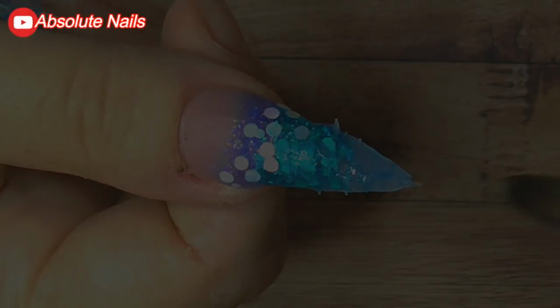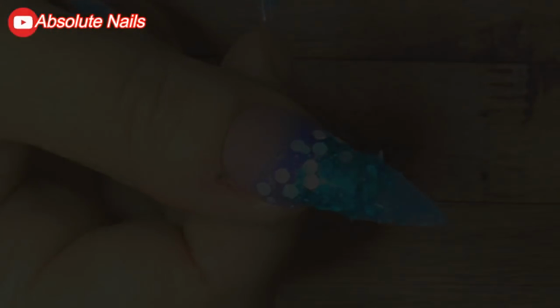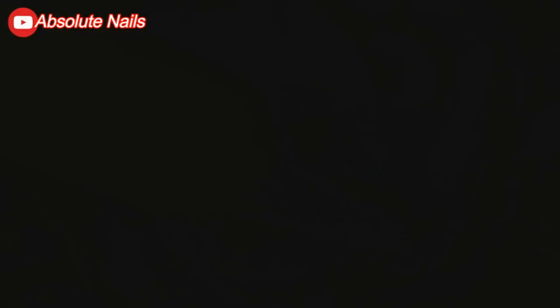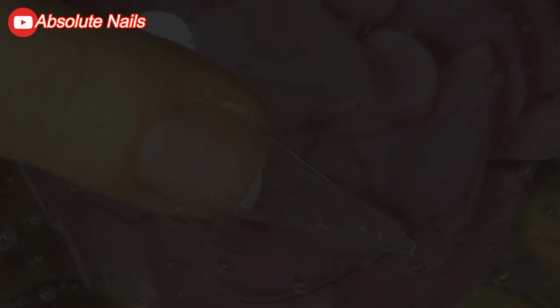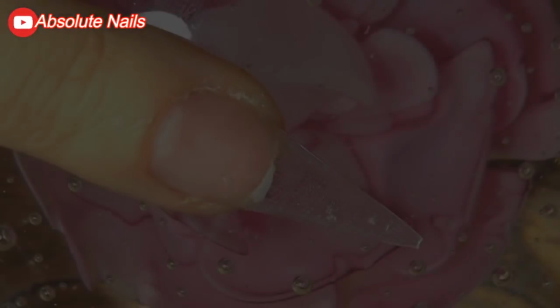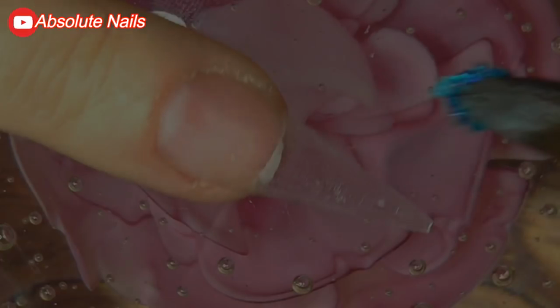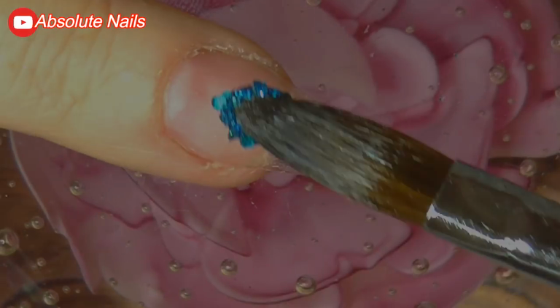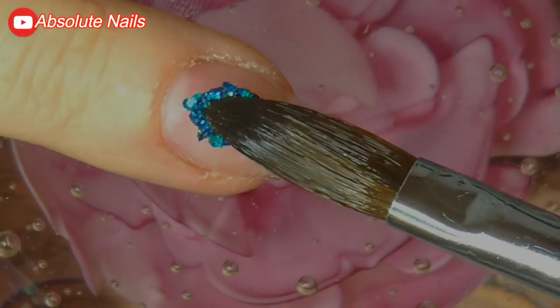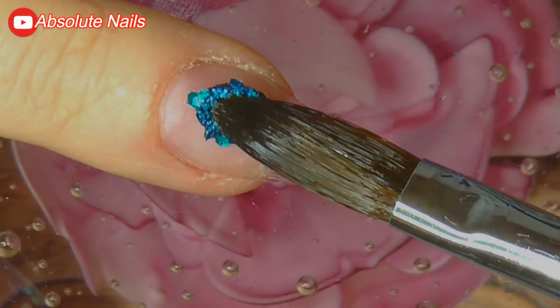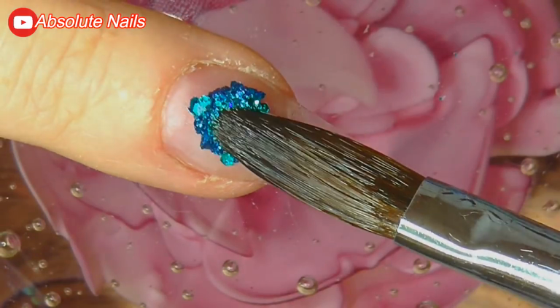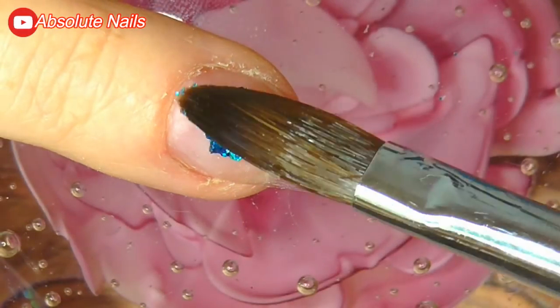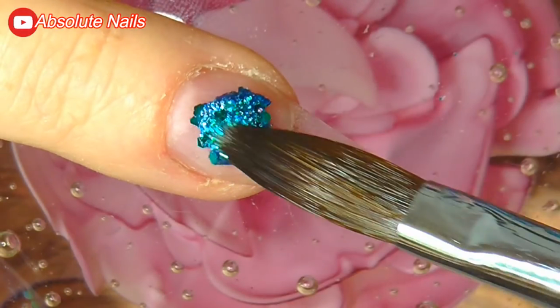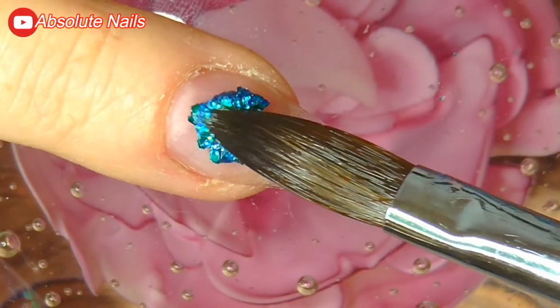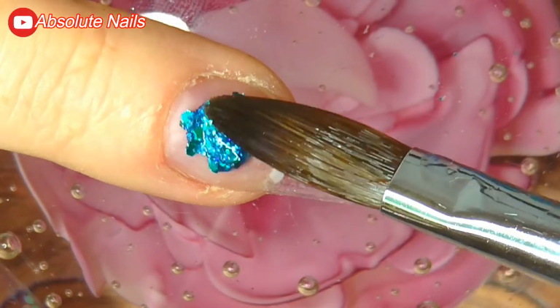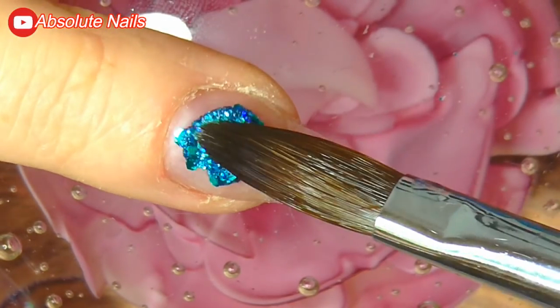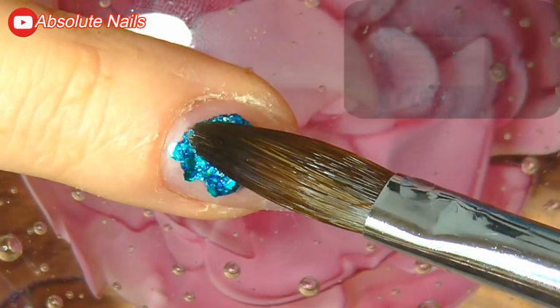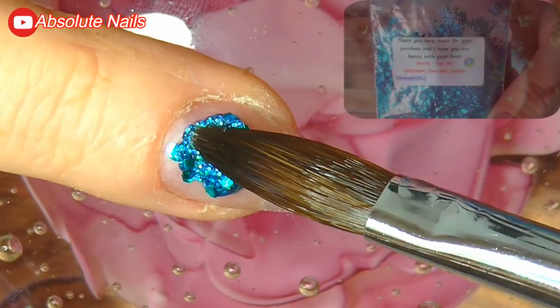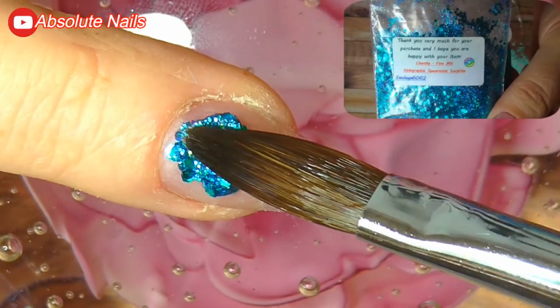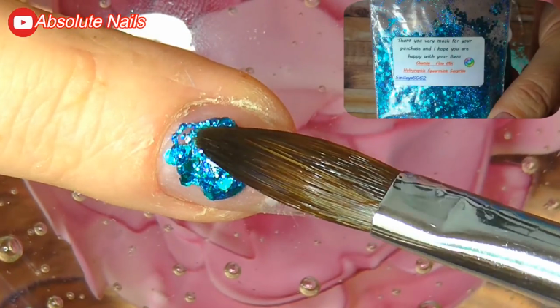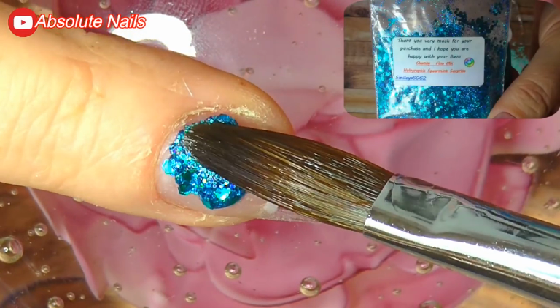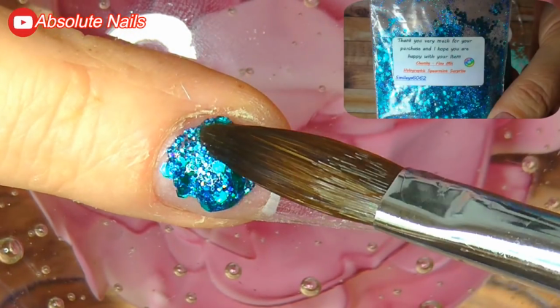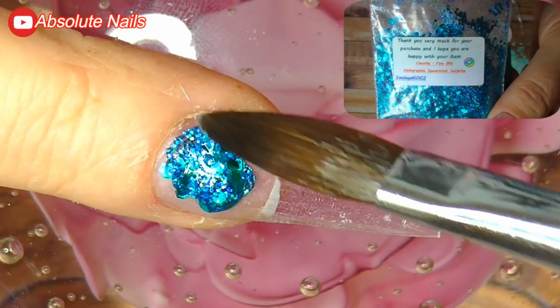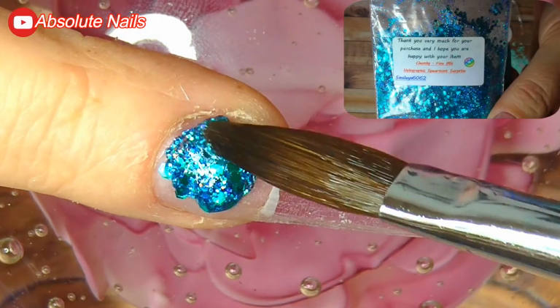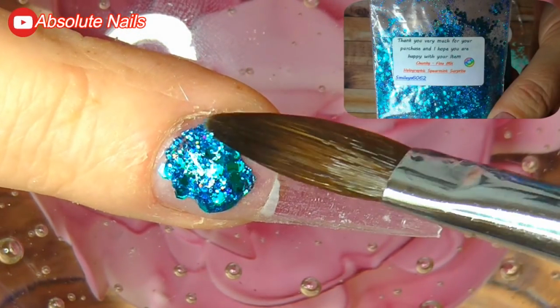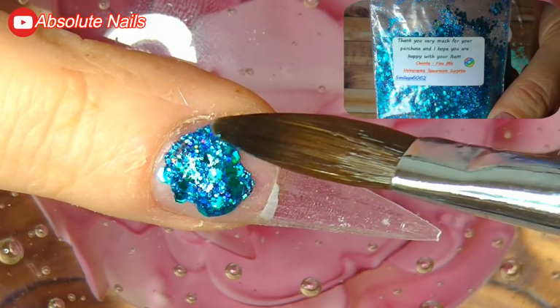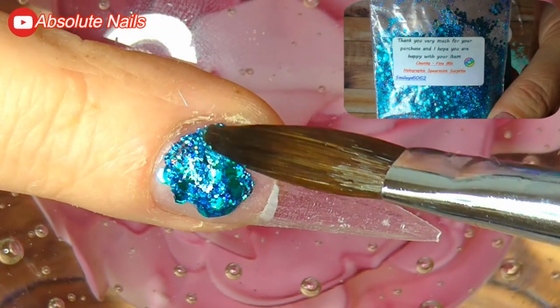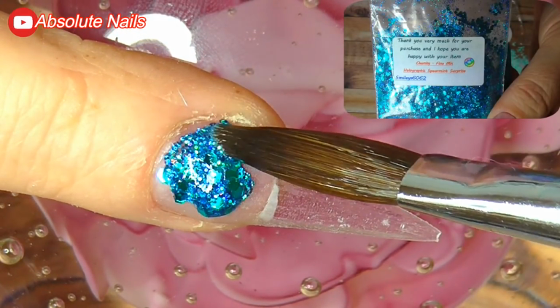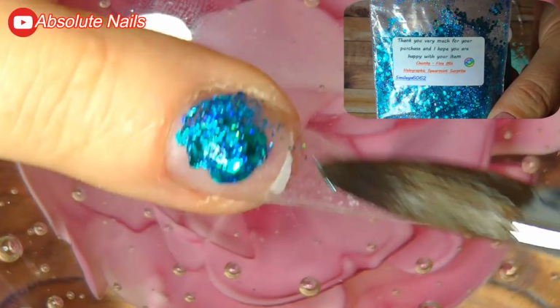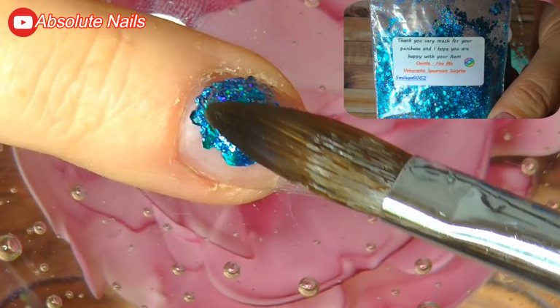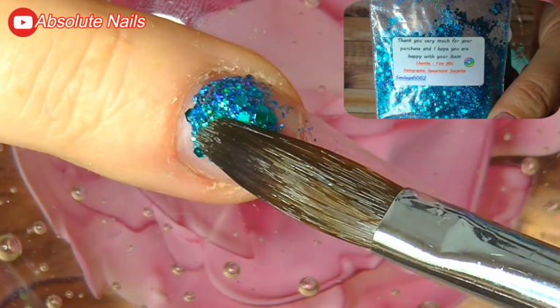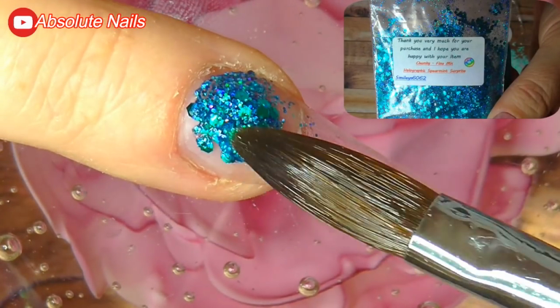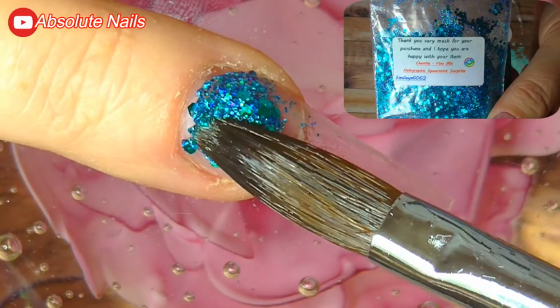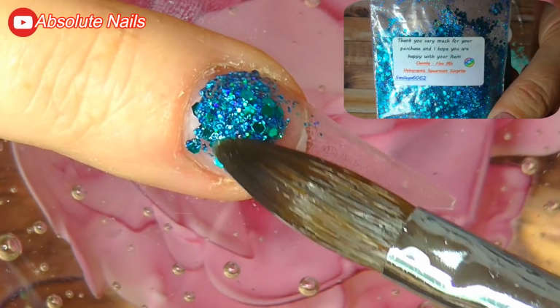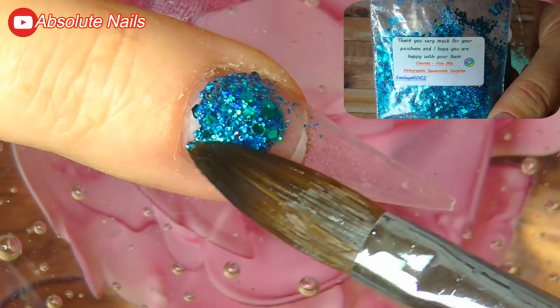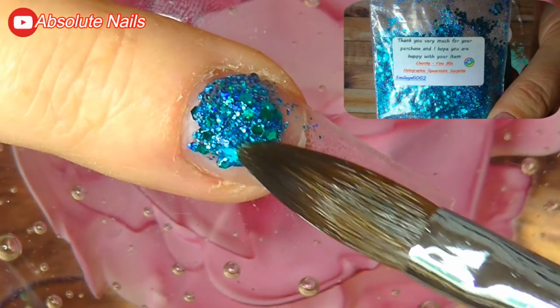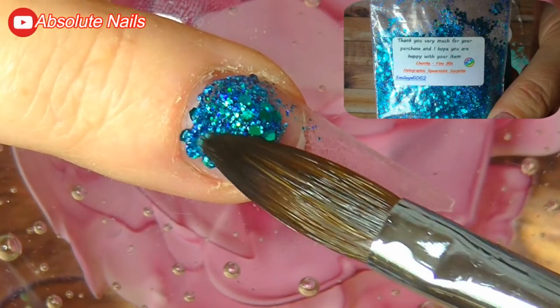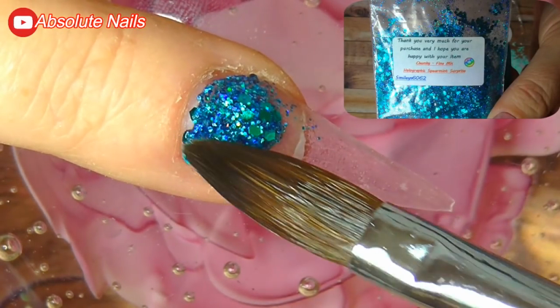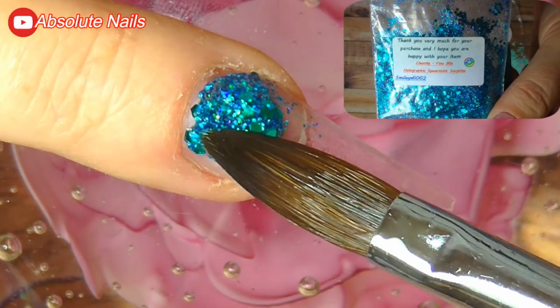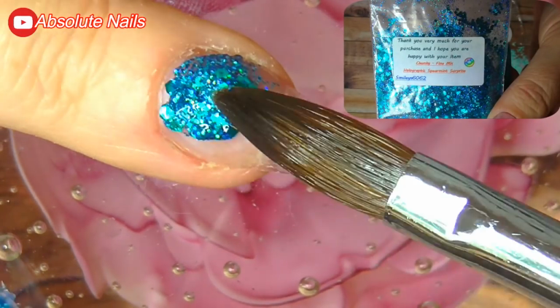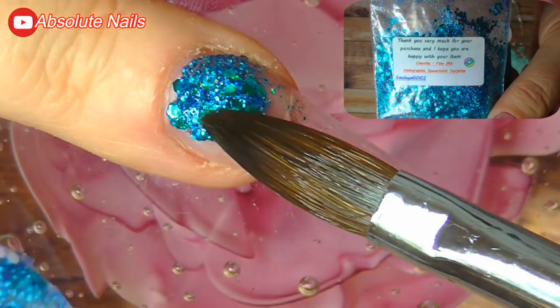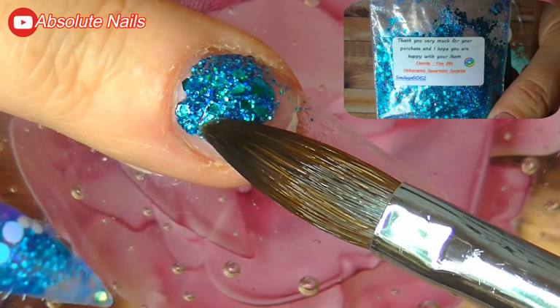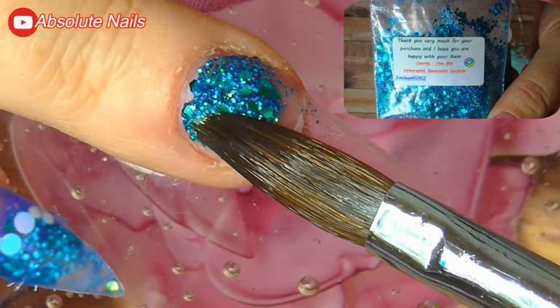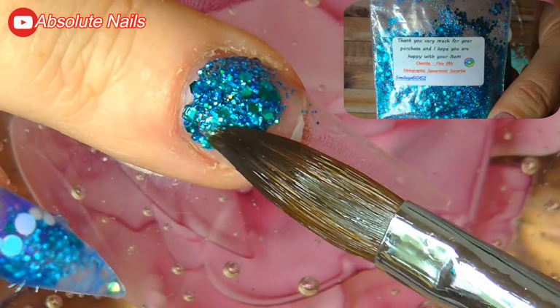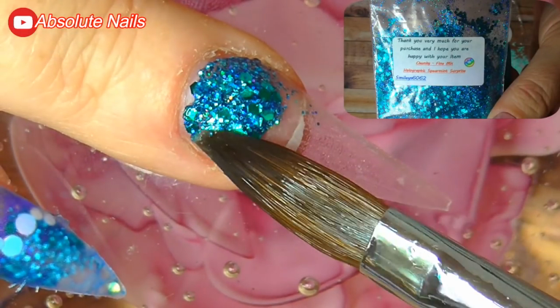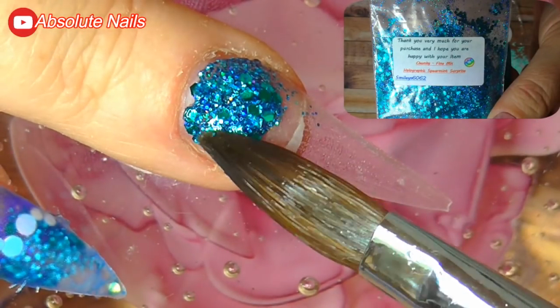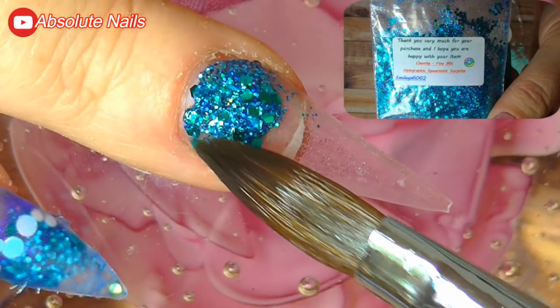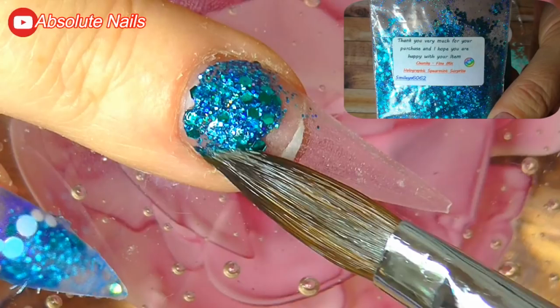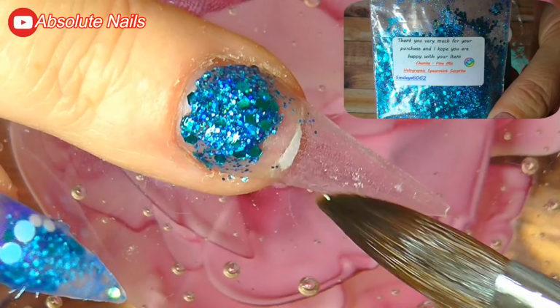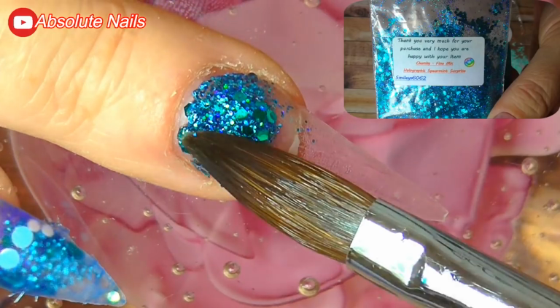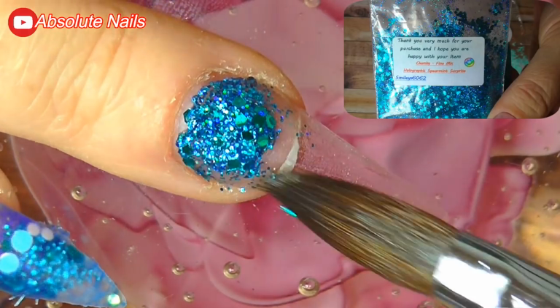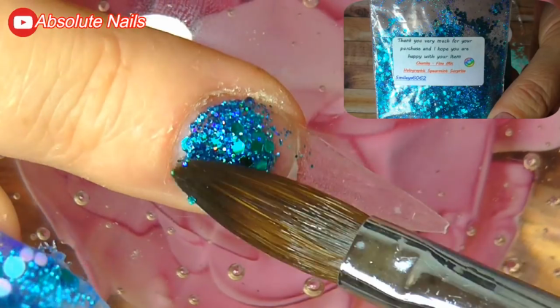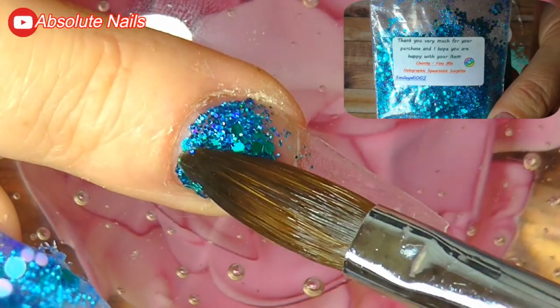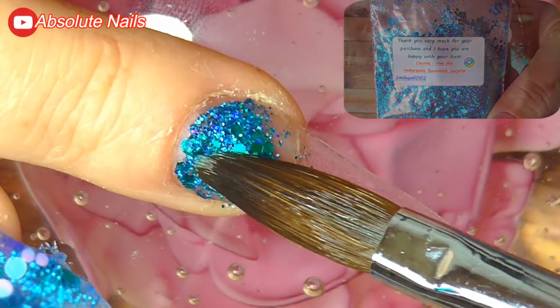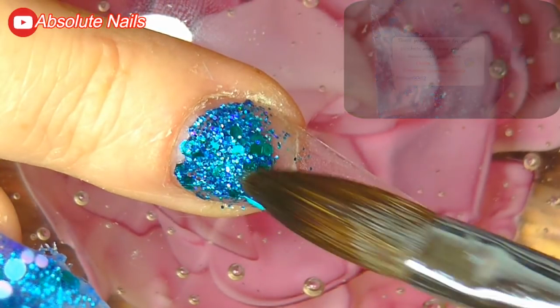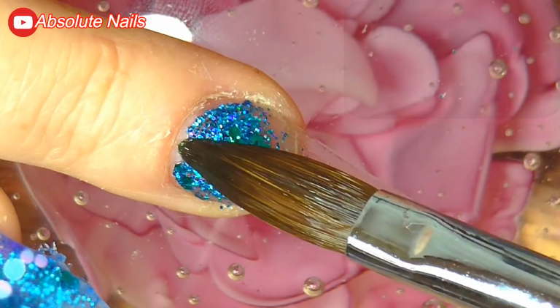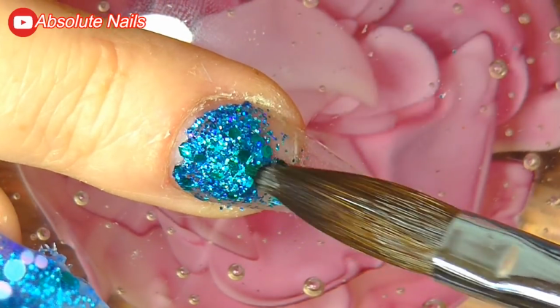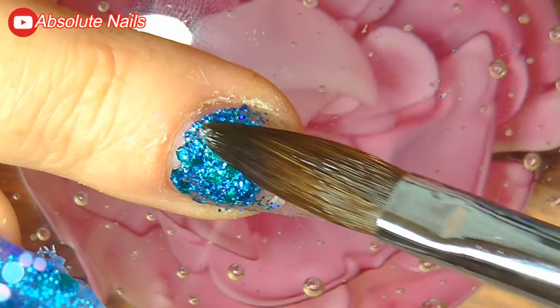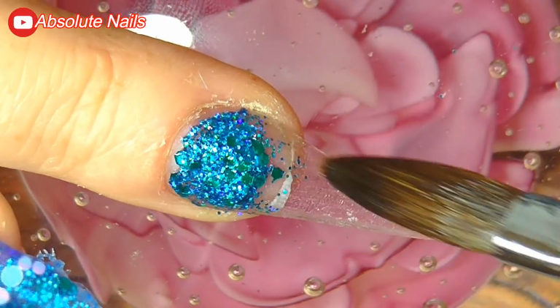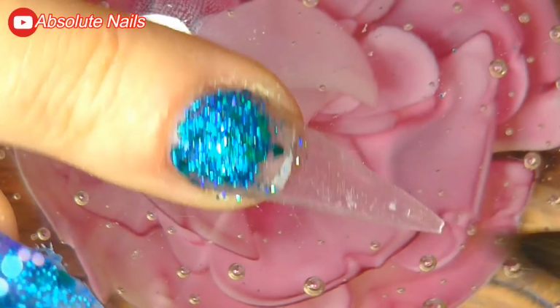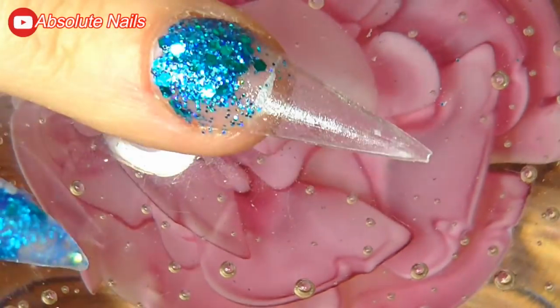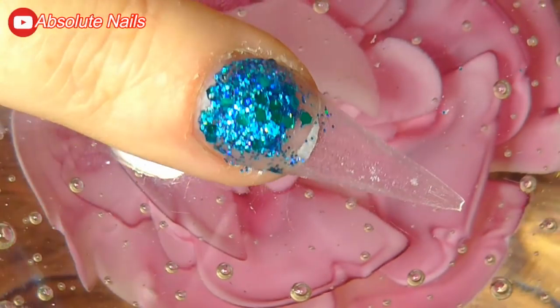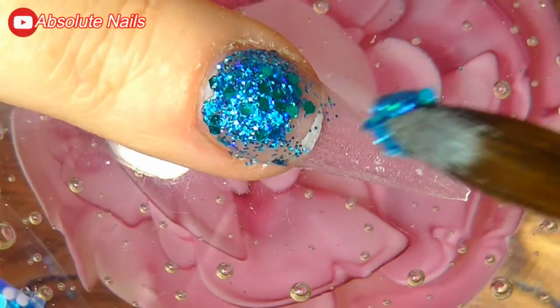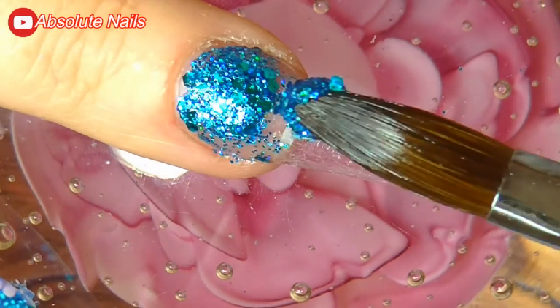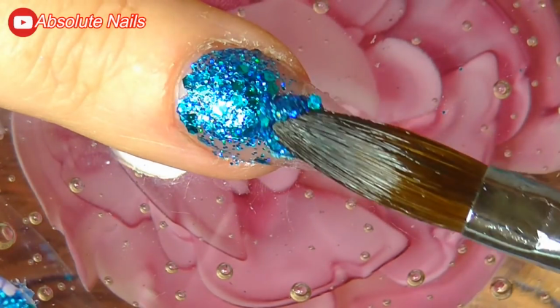For my ring finger I'm just going to put the Spearmint Surprise all over and then encapsulate with Naio's clear.